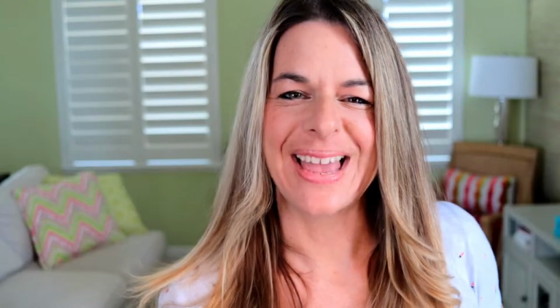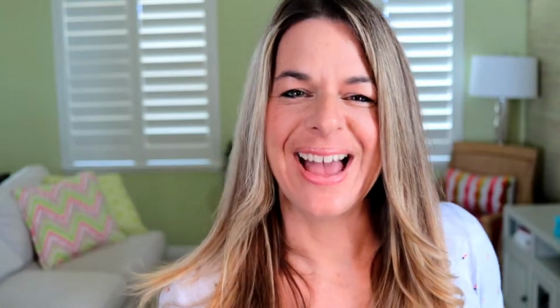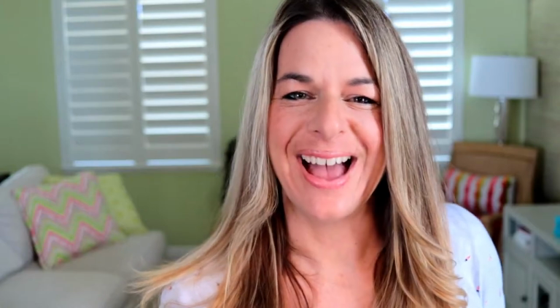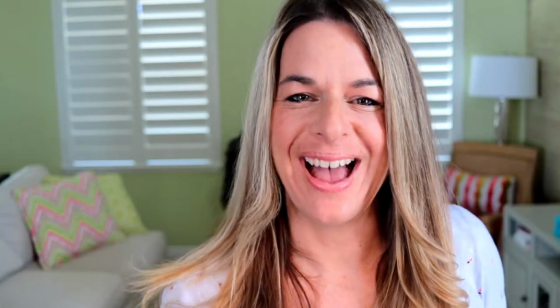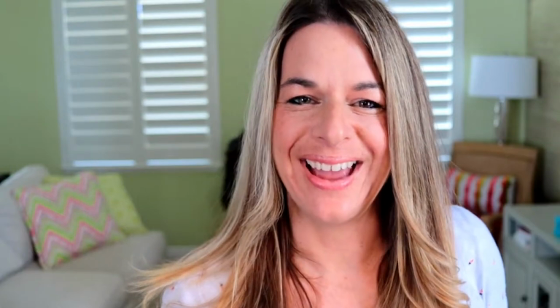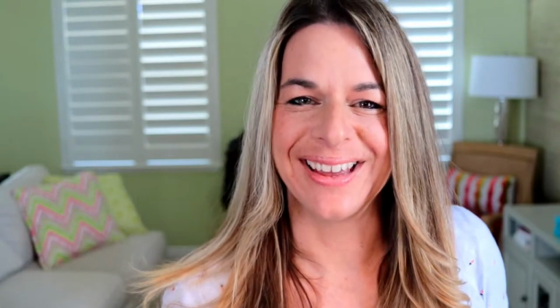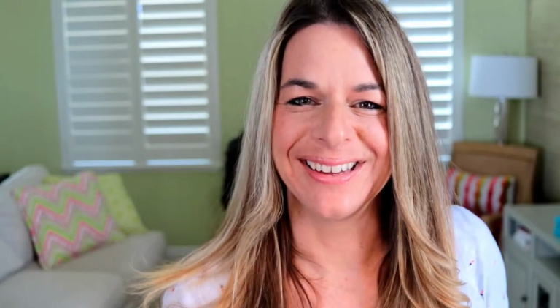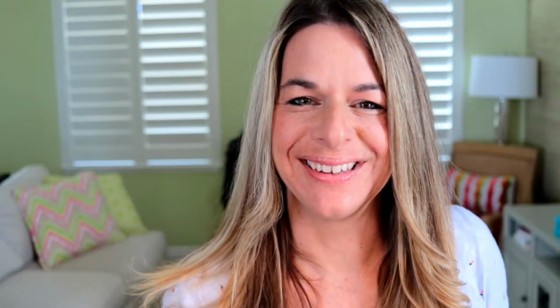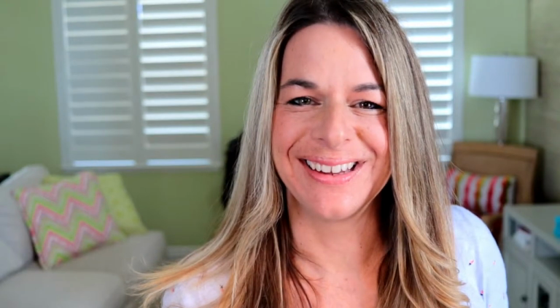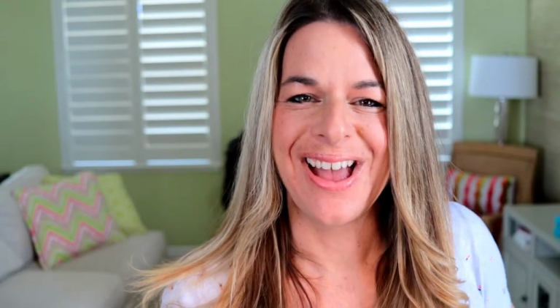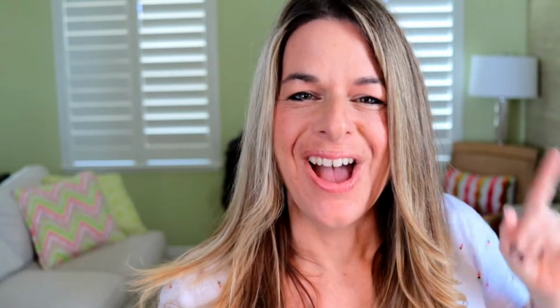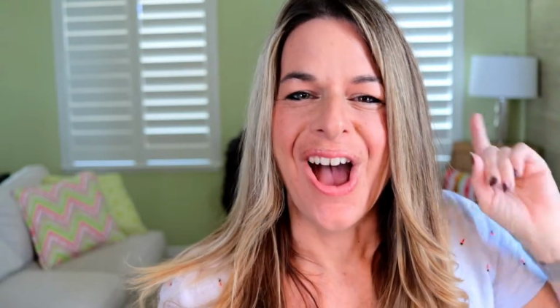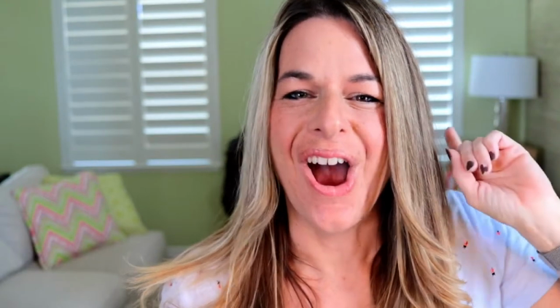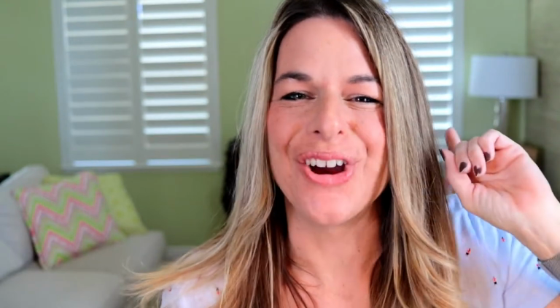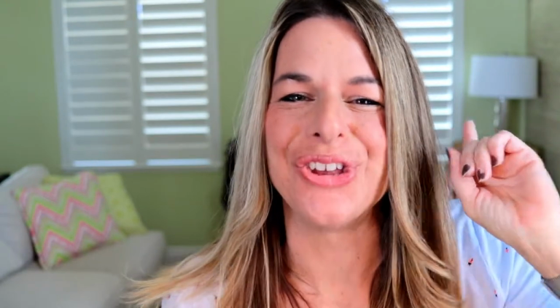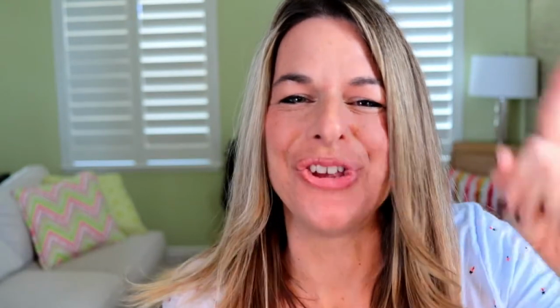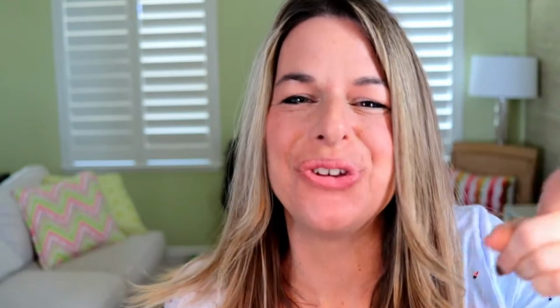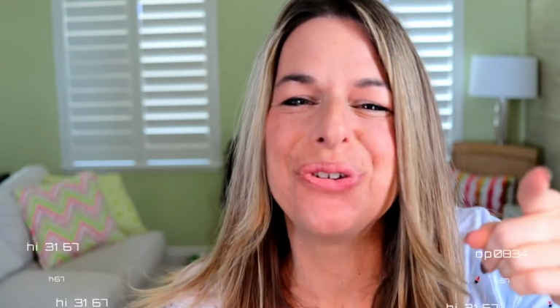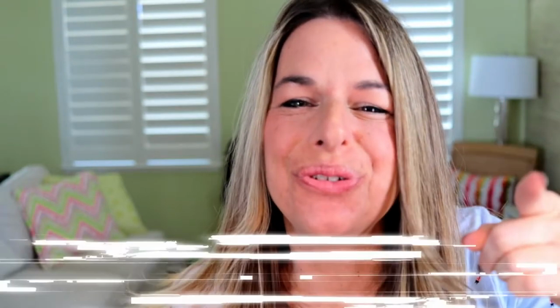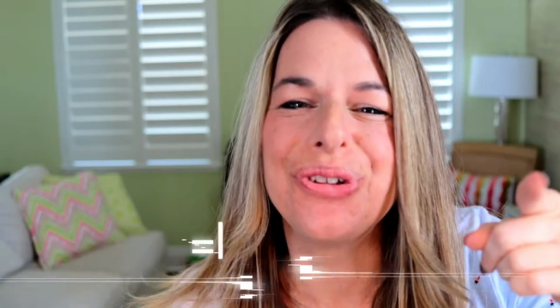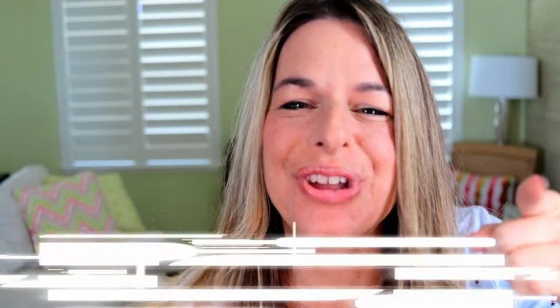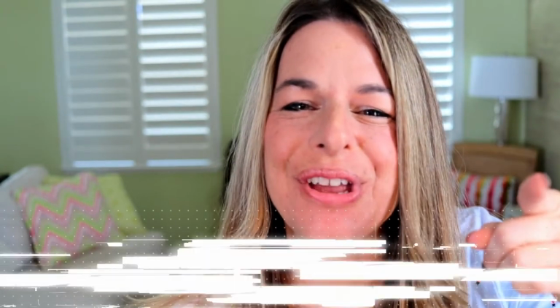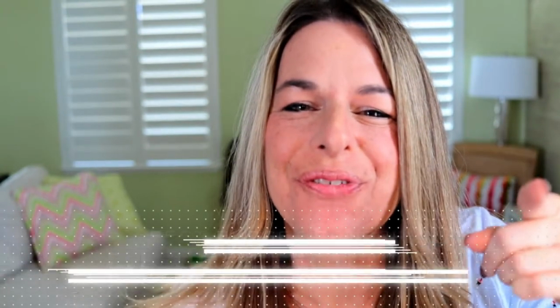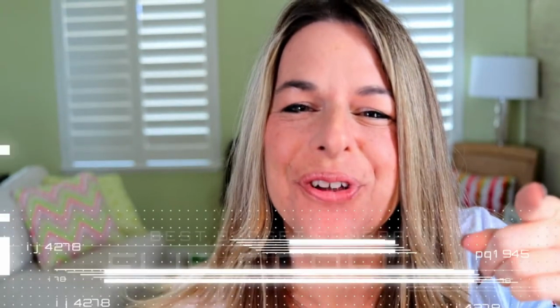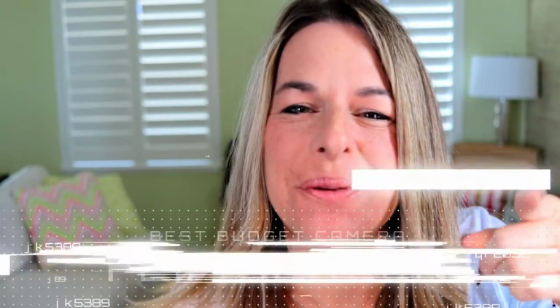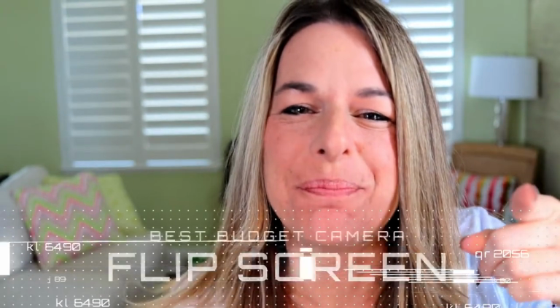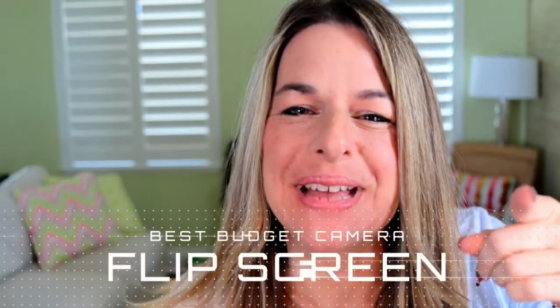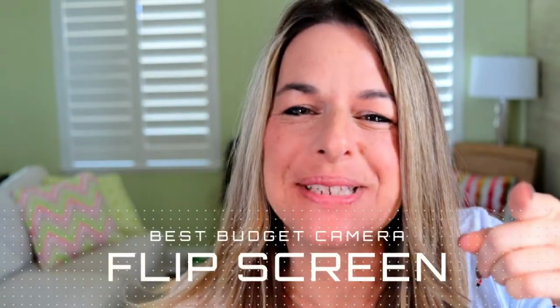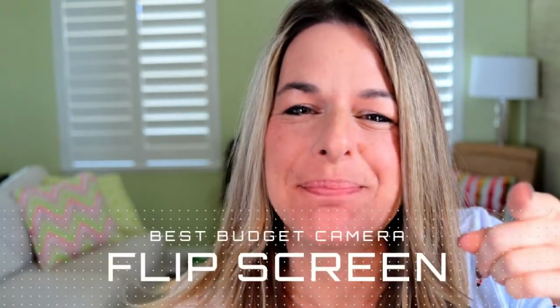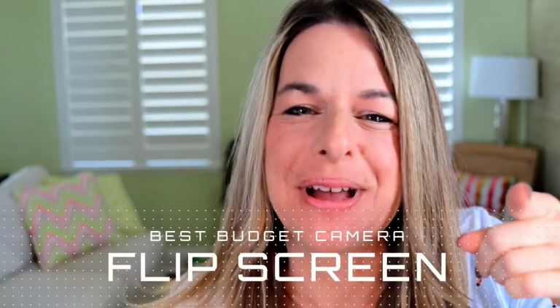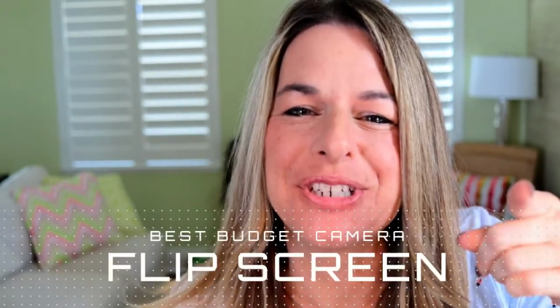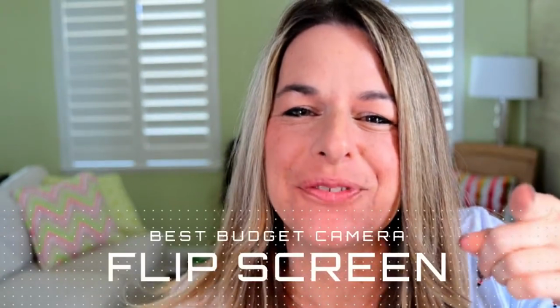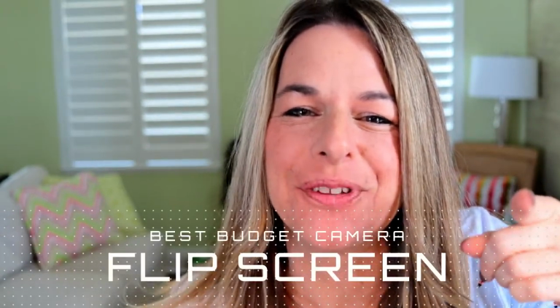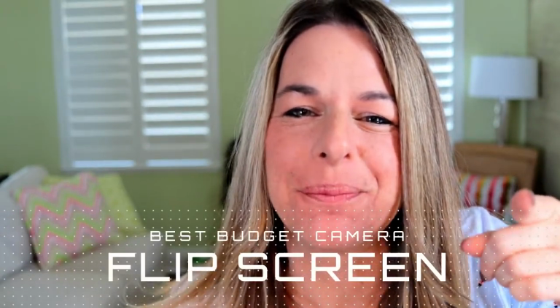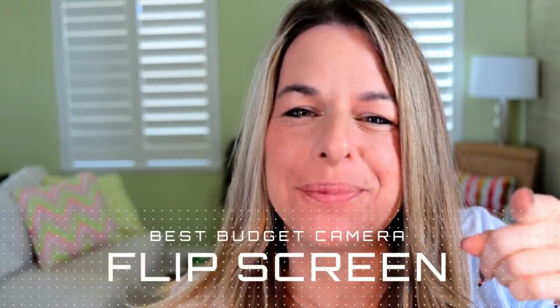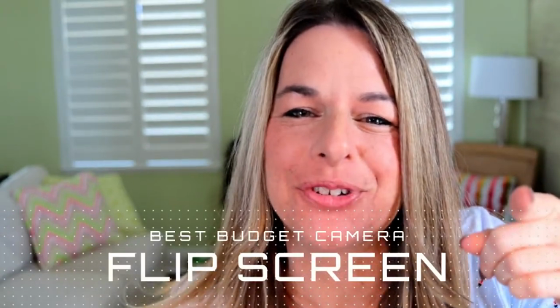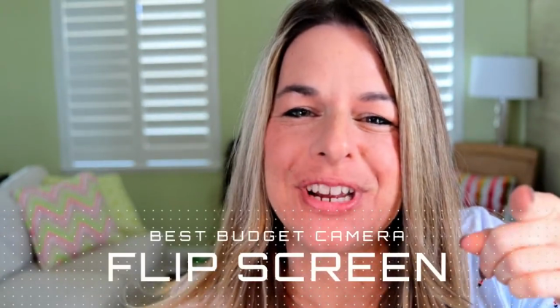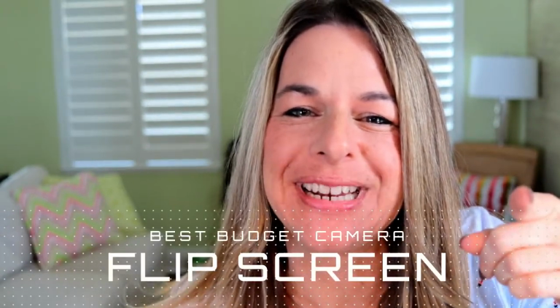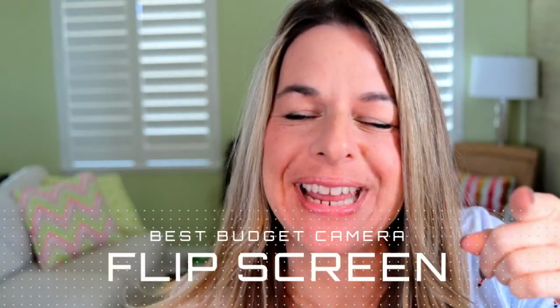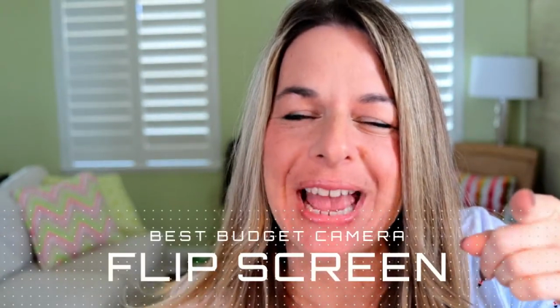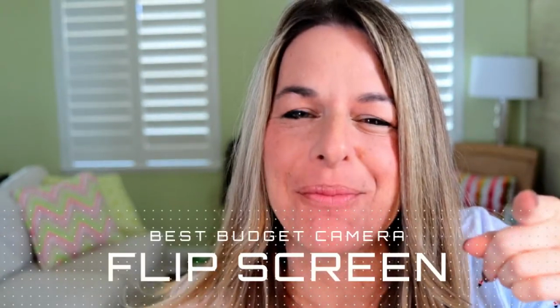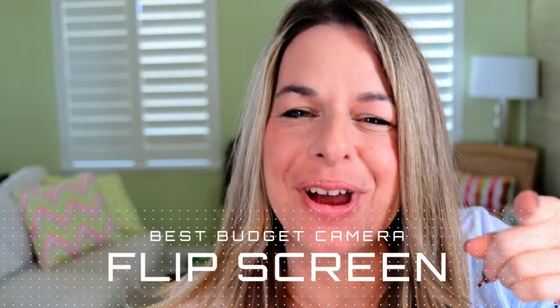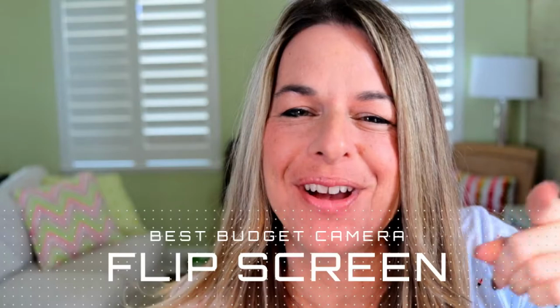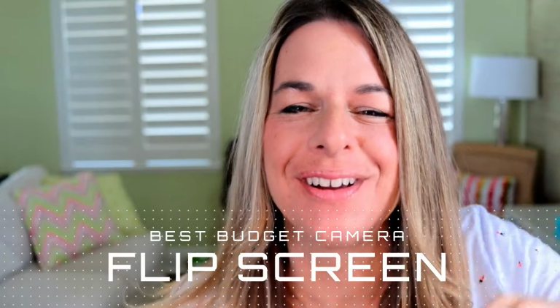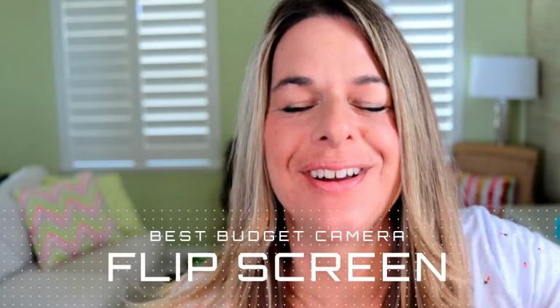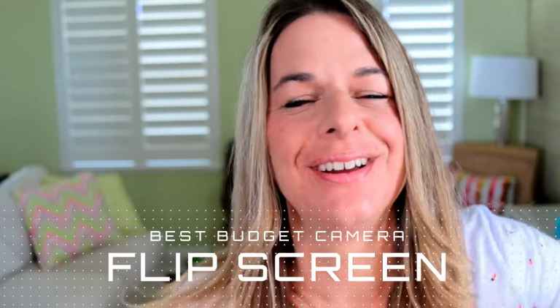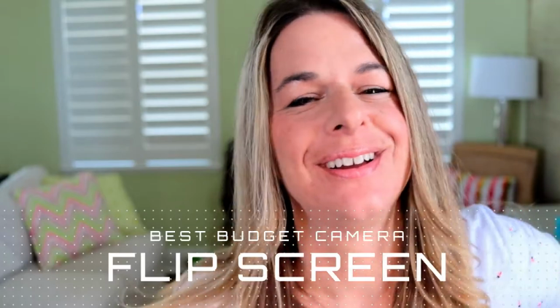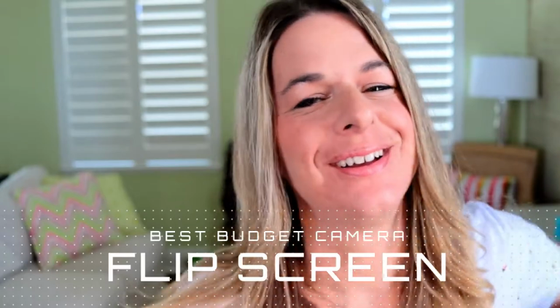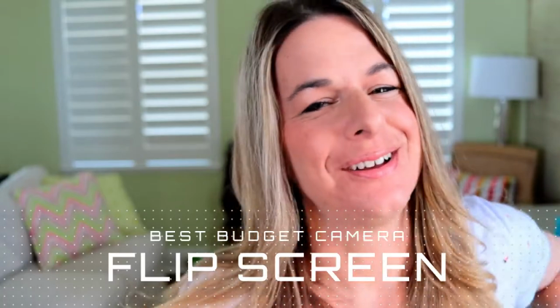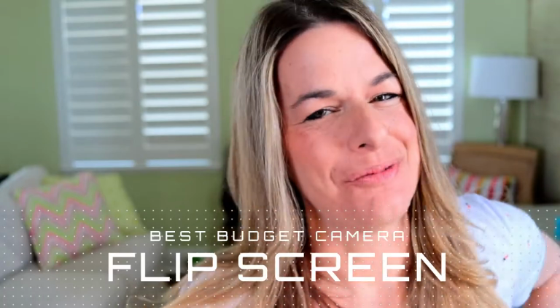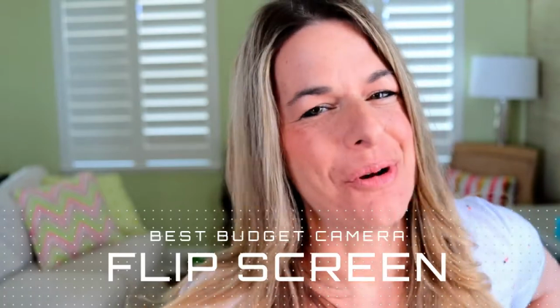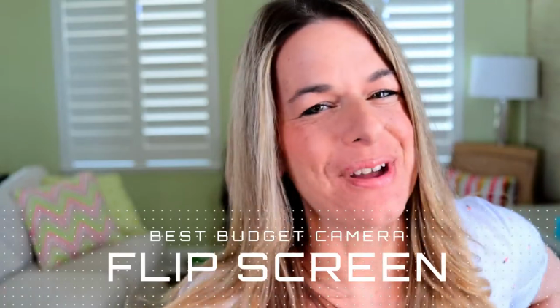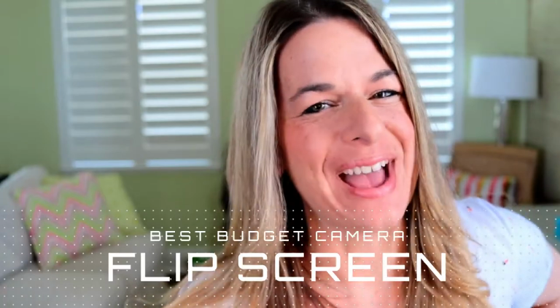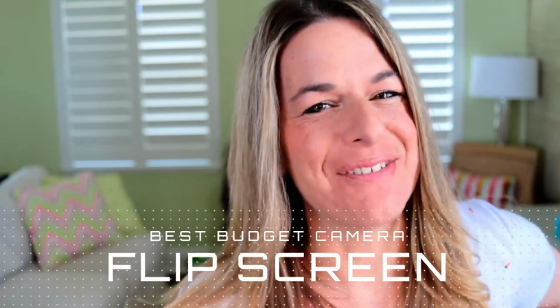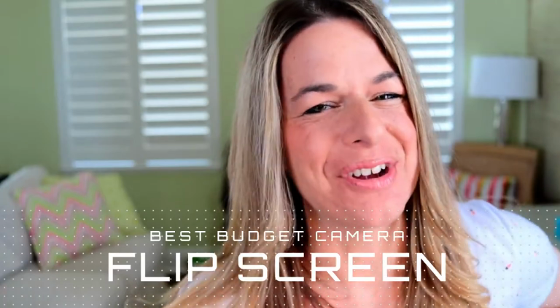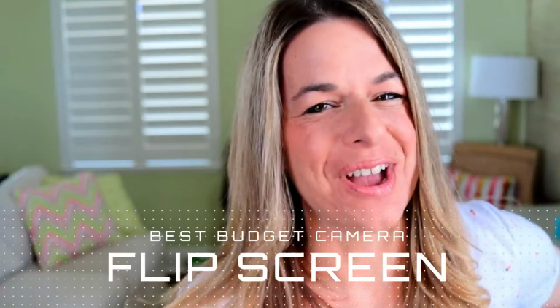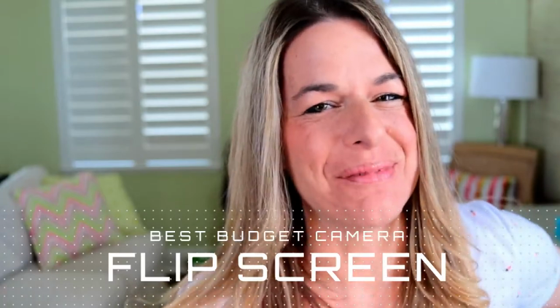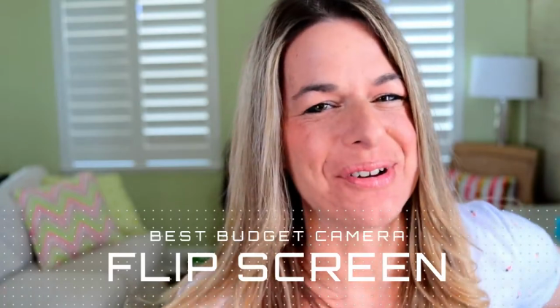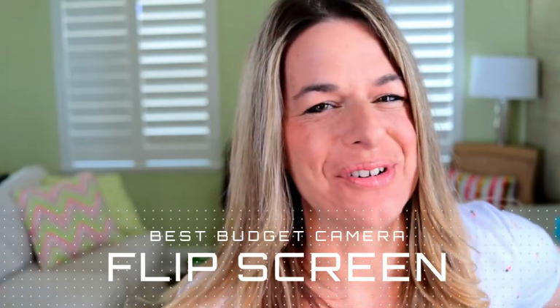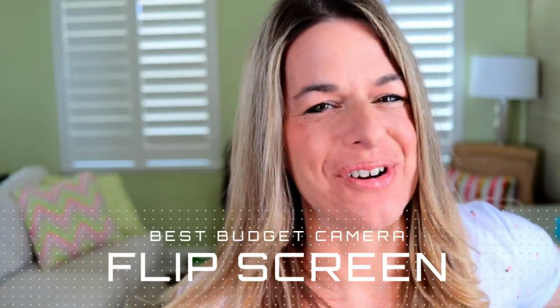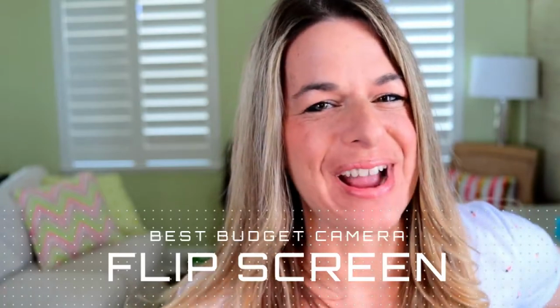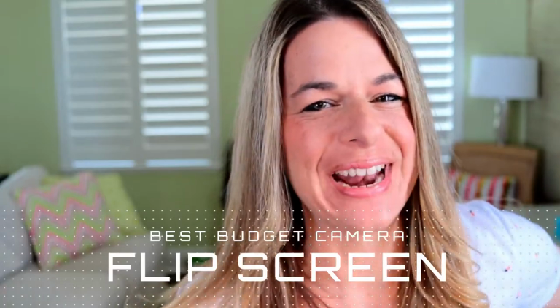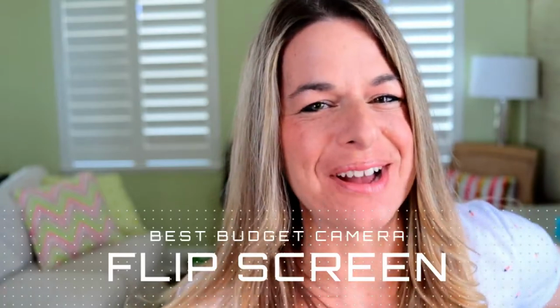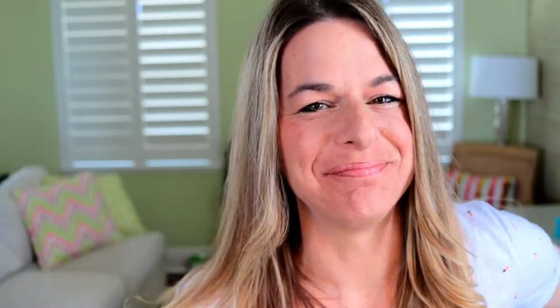Hi! Are you looking for the best budget flip screen camera? Well, we'll have it coming right up!